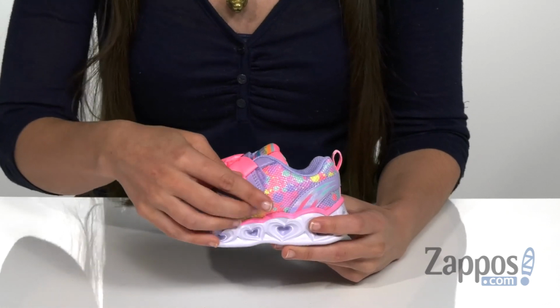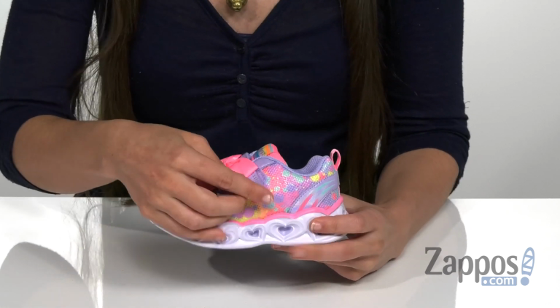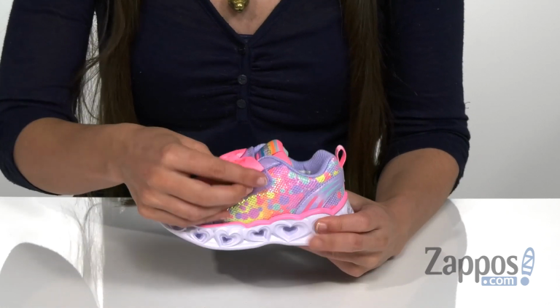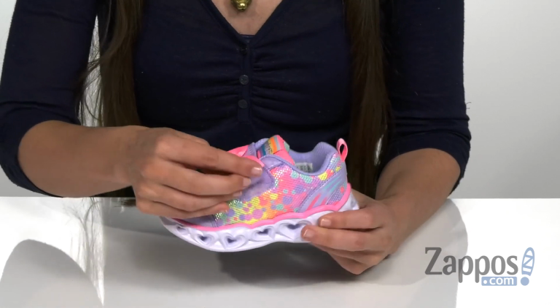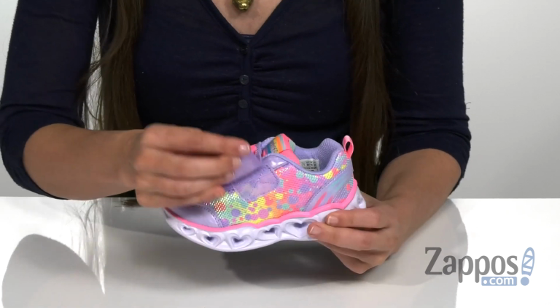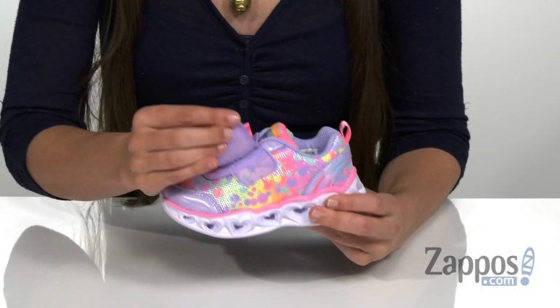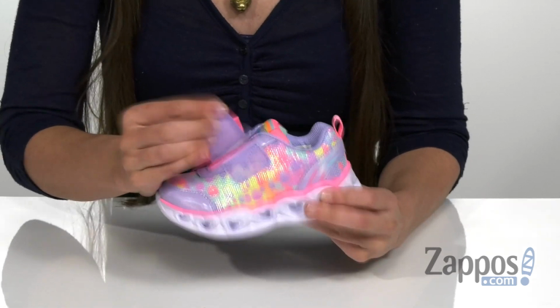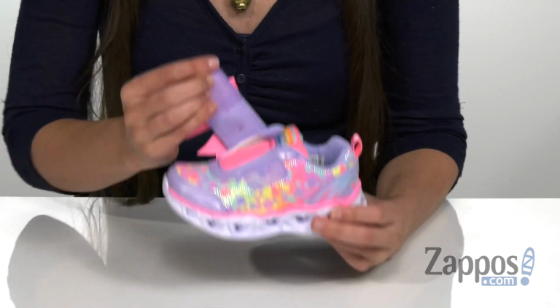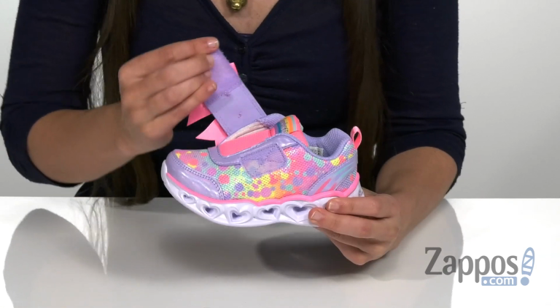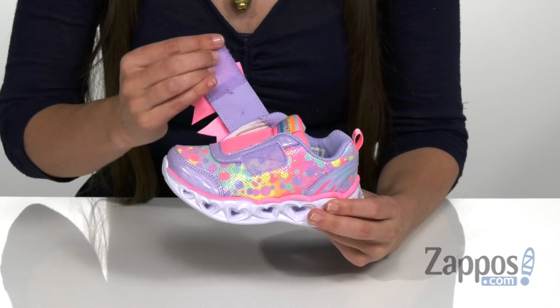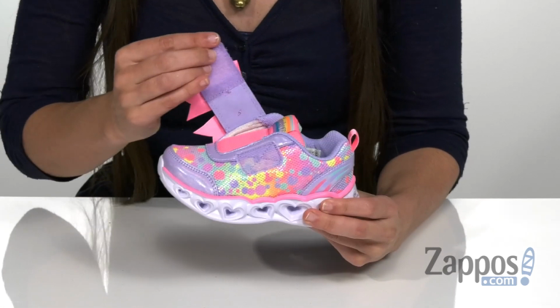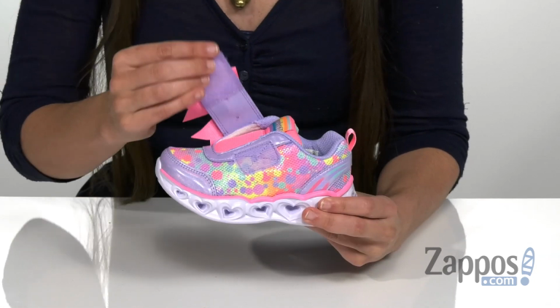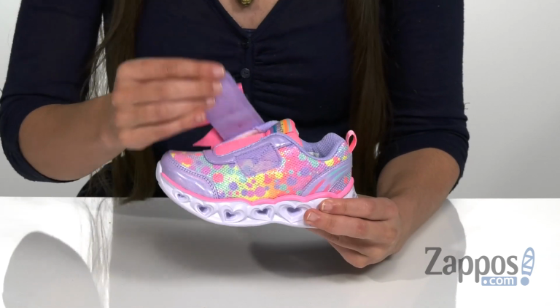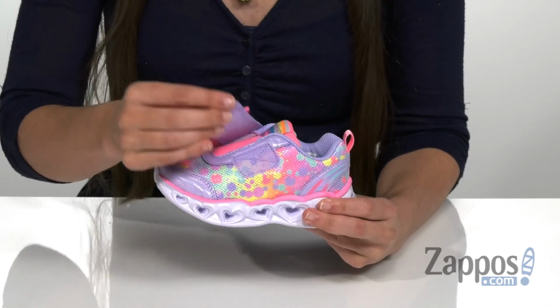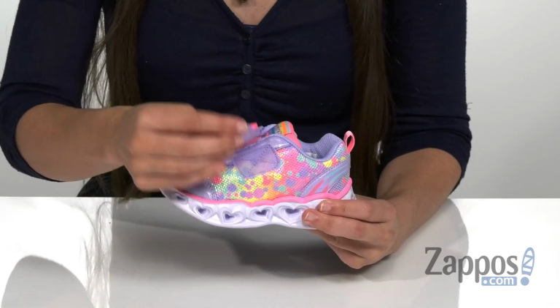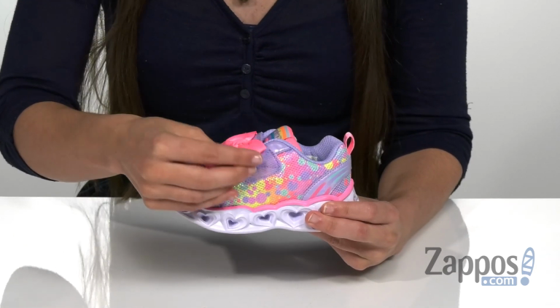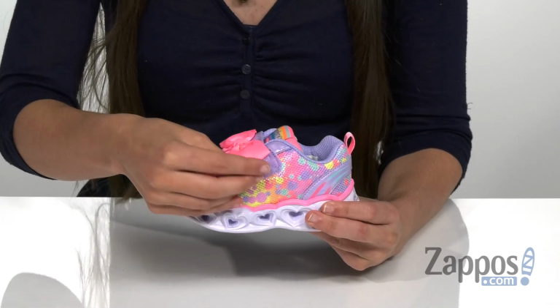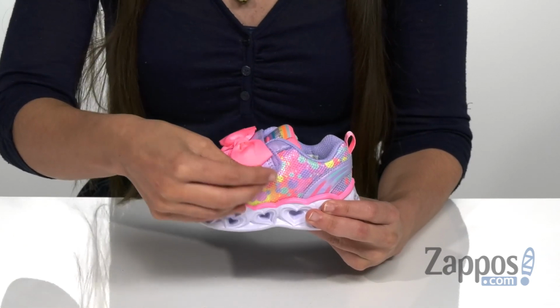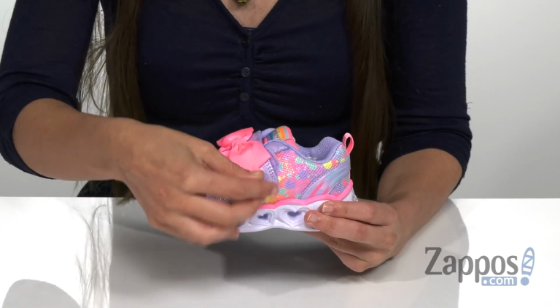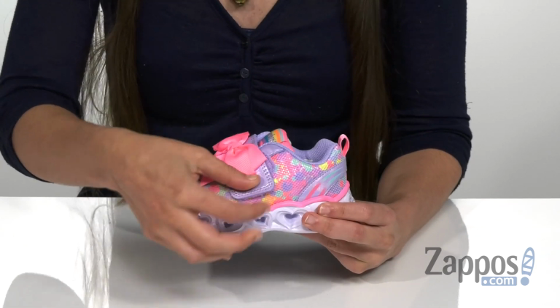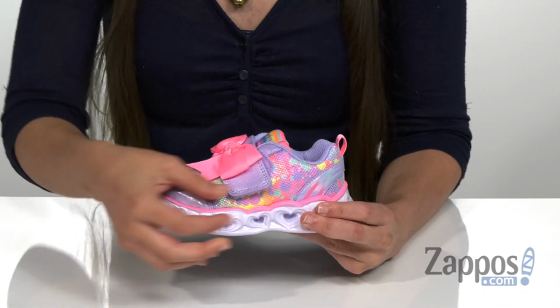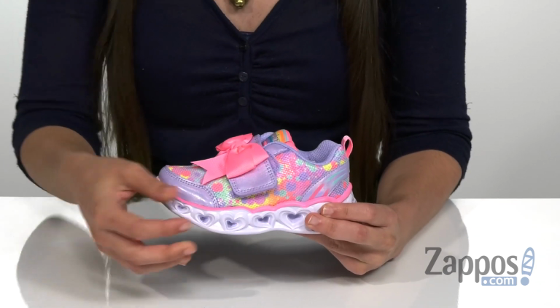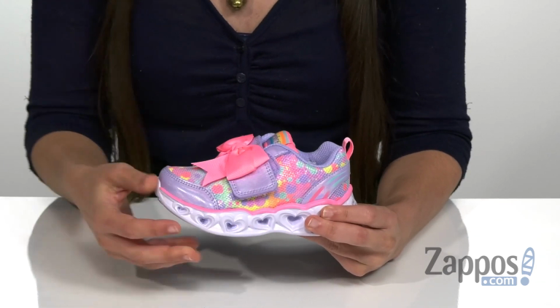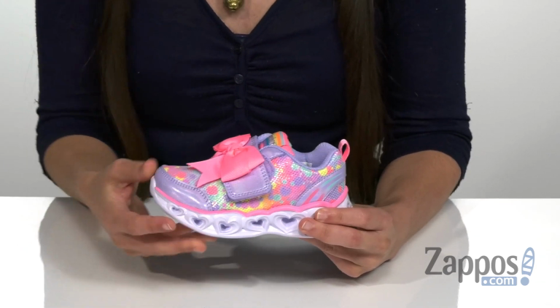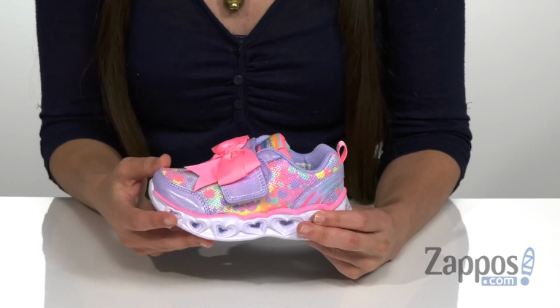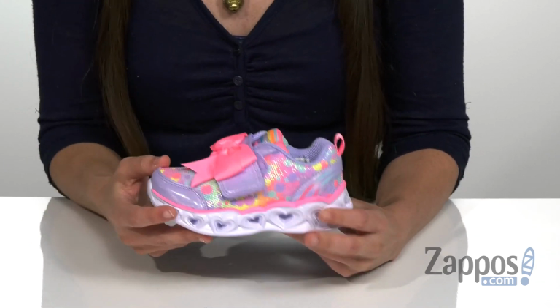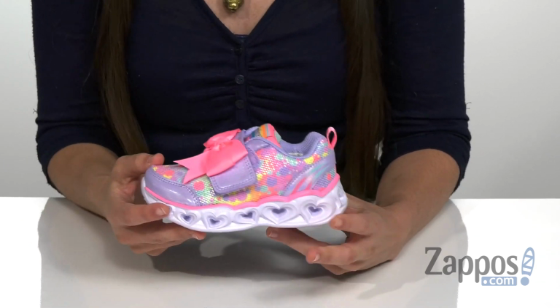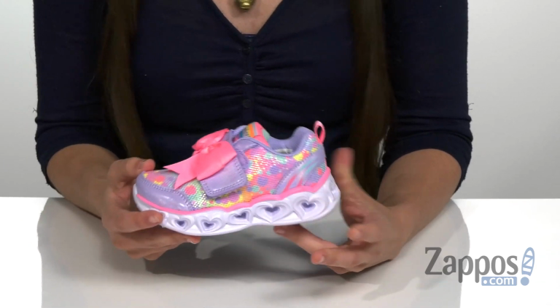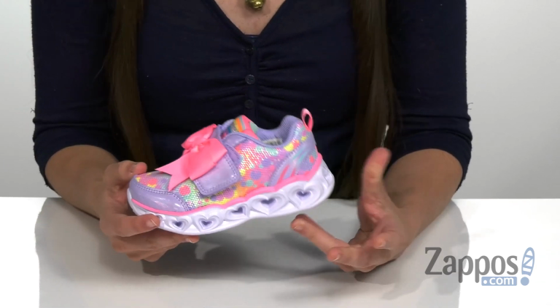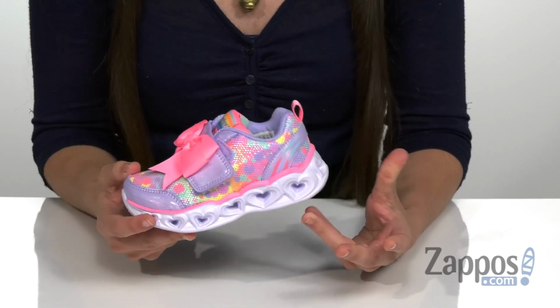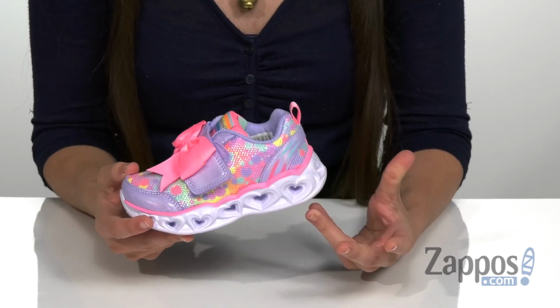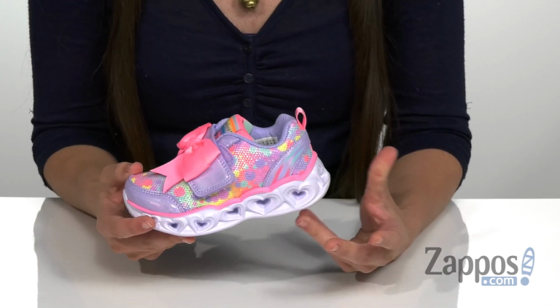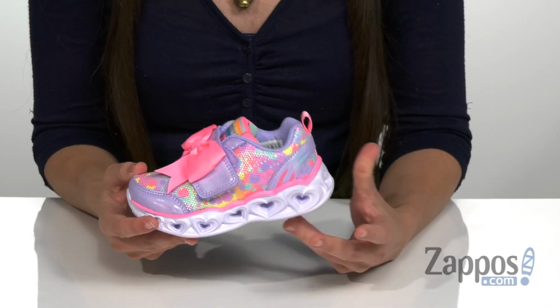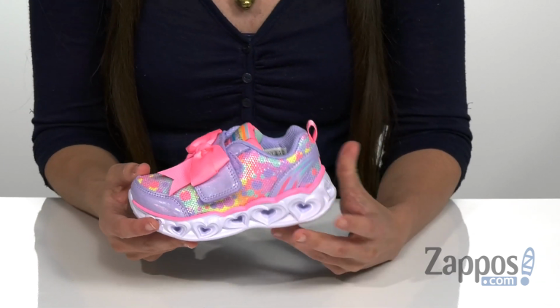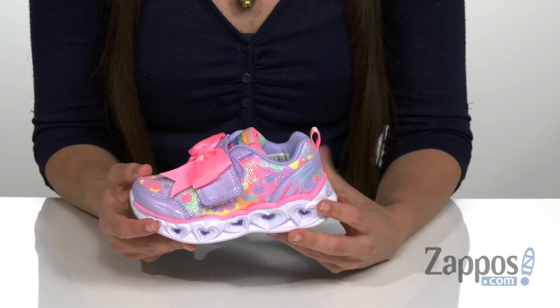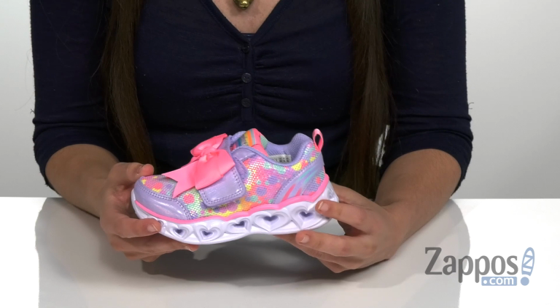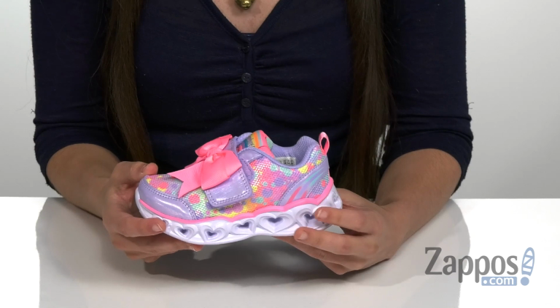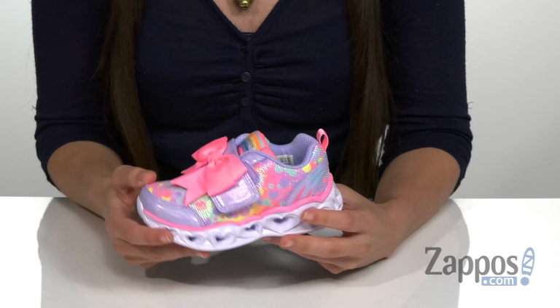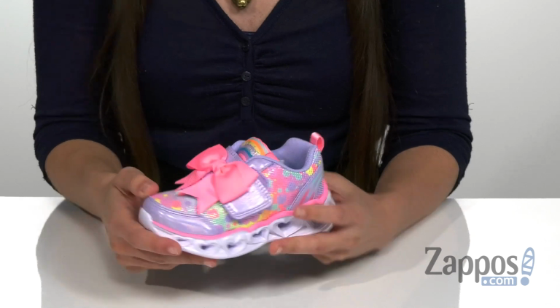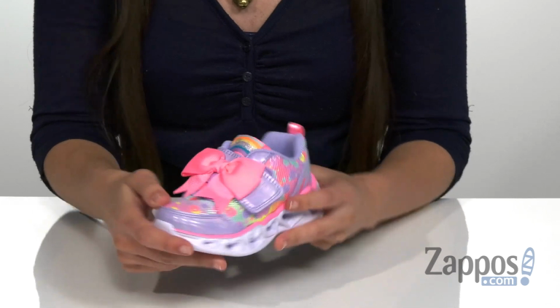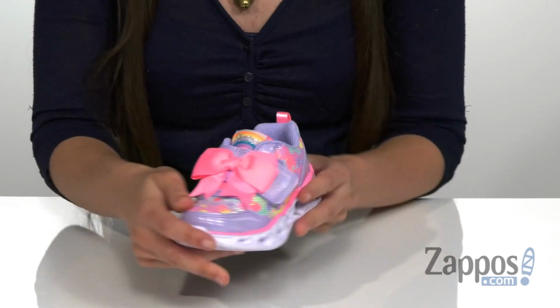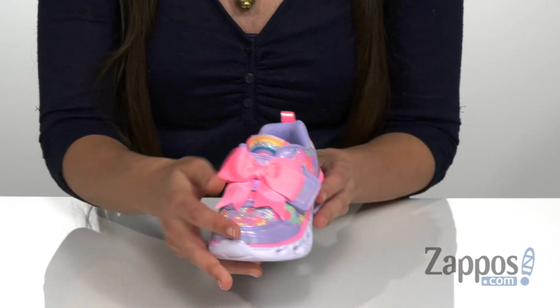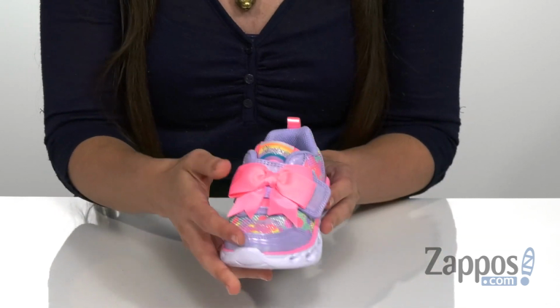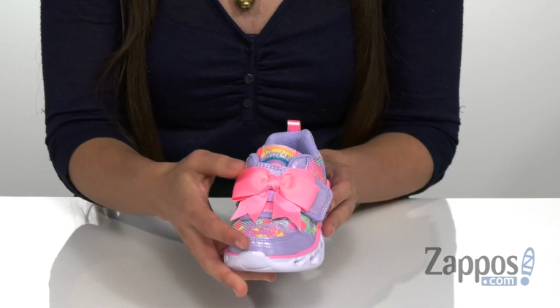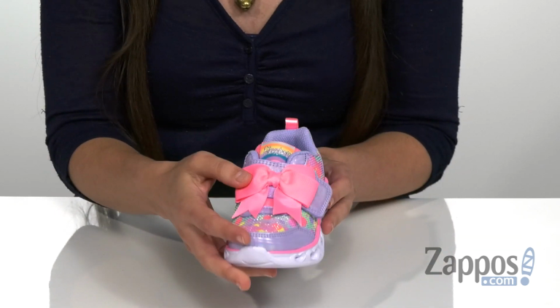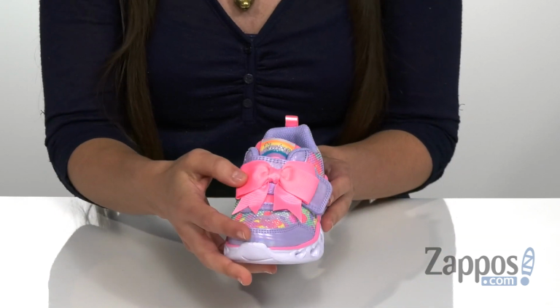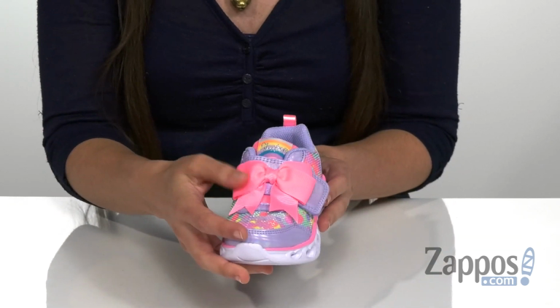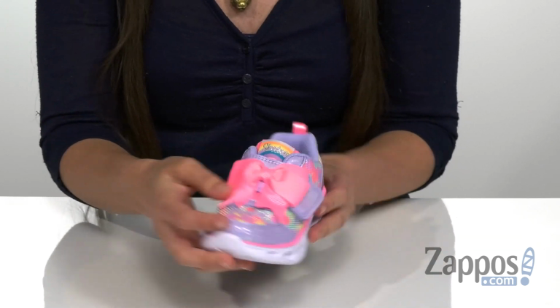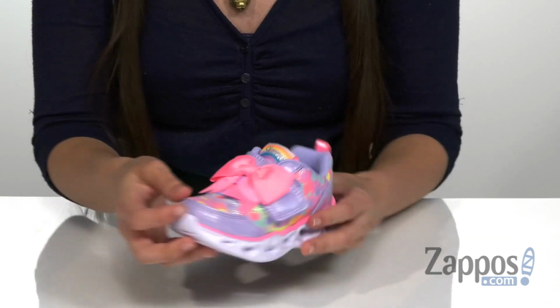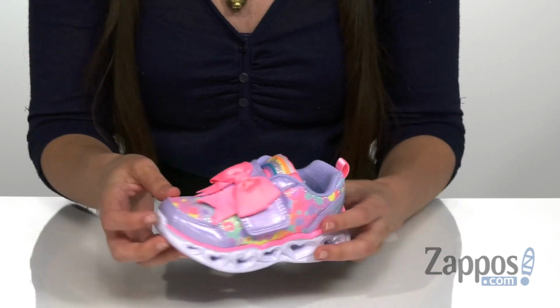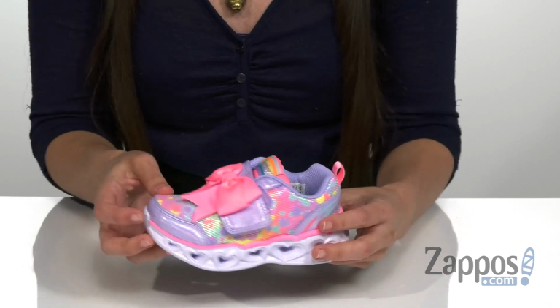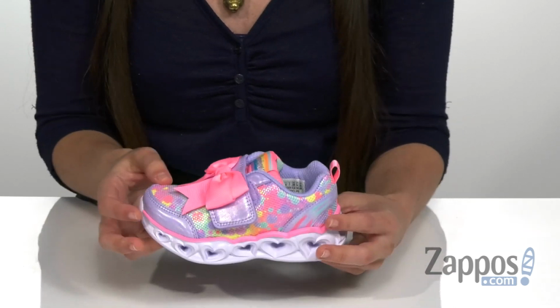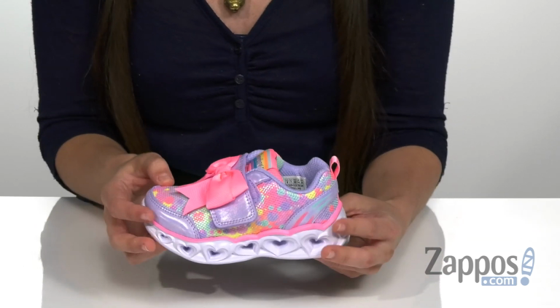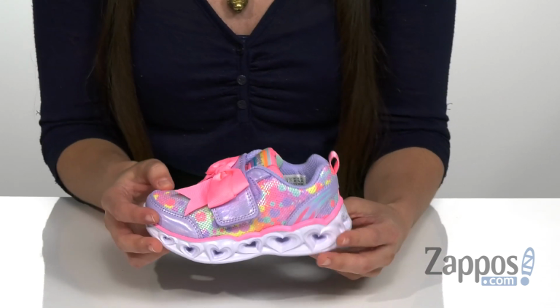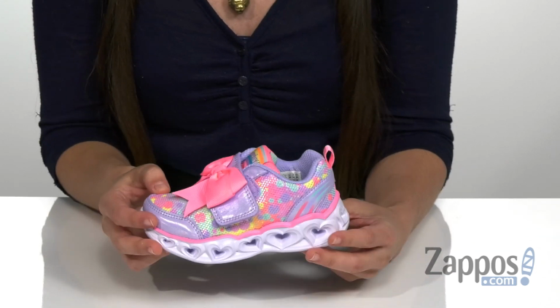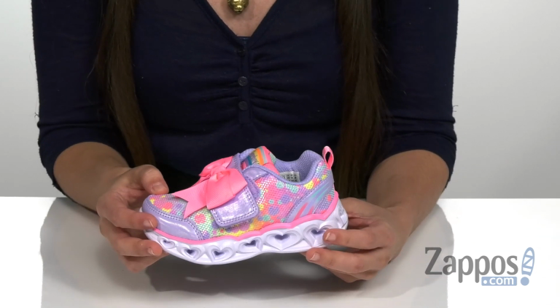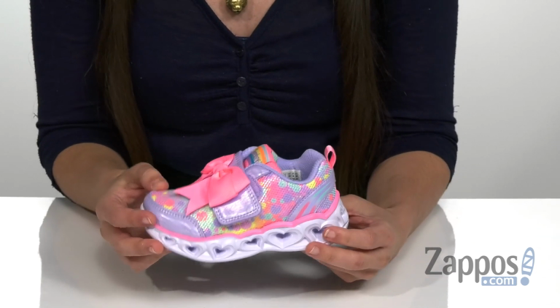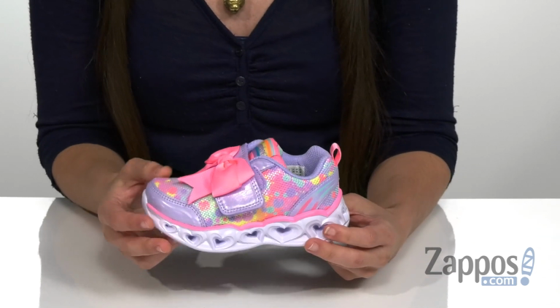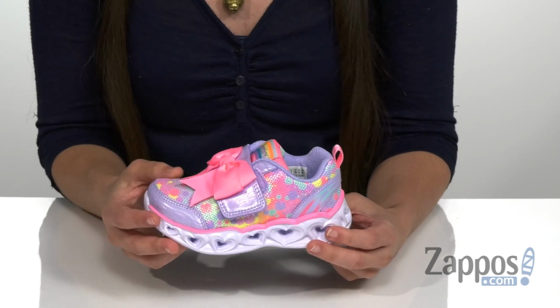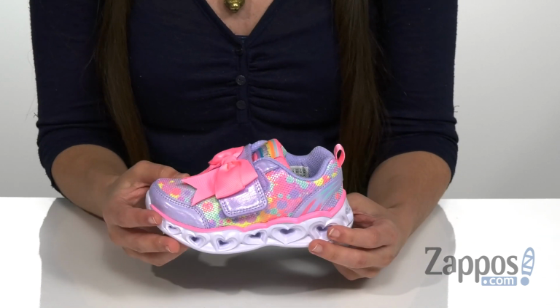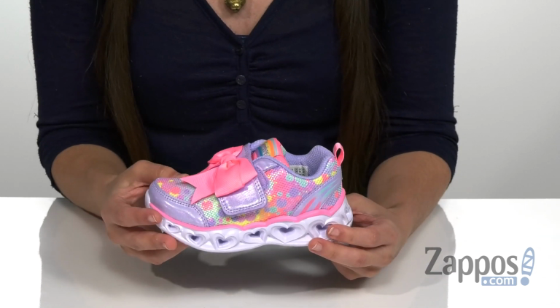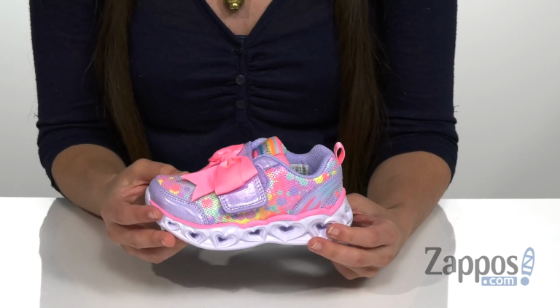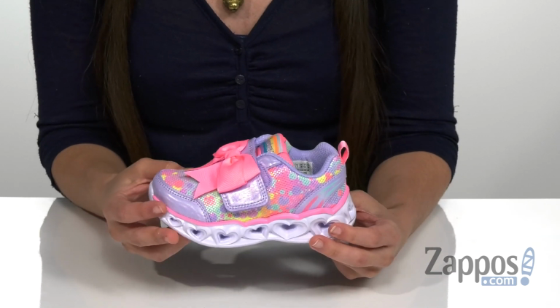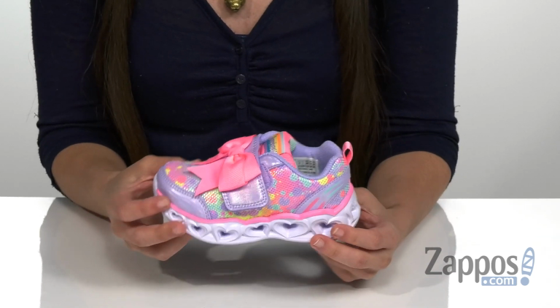A hook and loop strap closure that's going to aid for an easier on and off, as well as a really cute bow that's going to be on that strap.